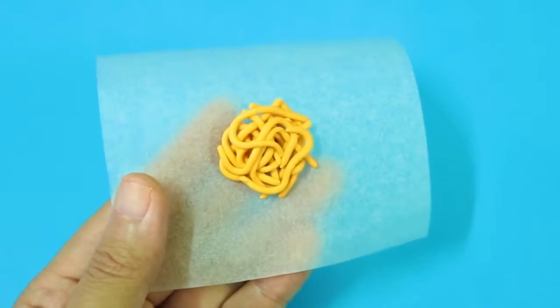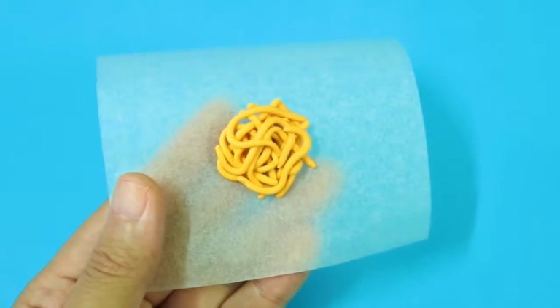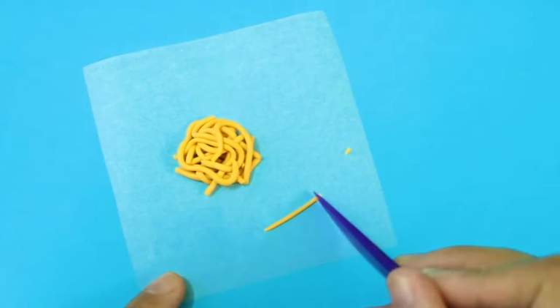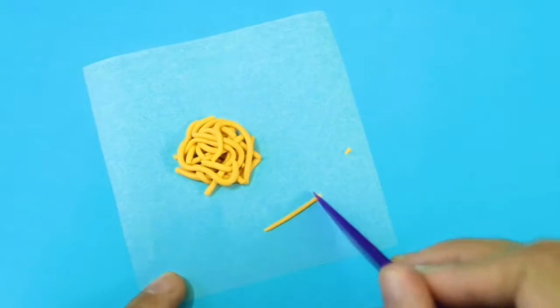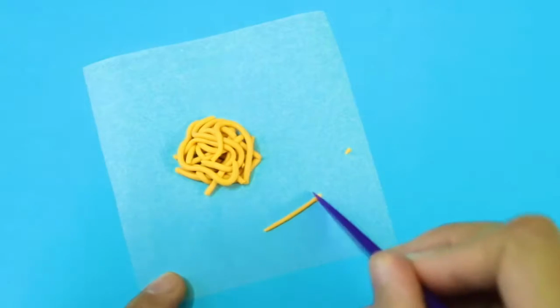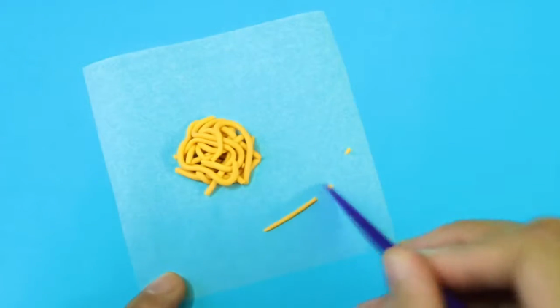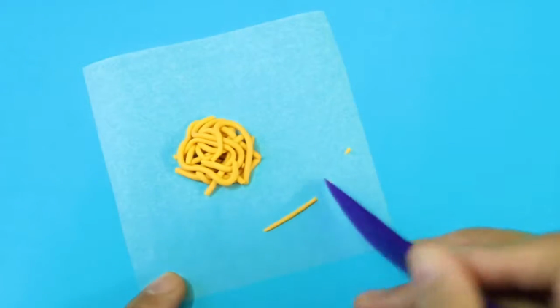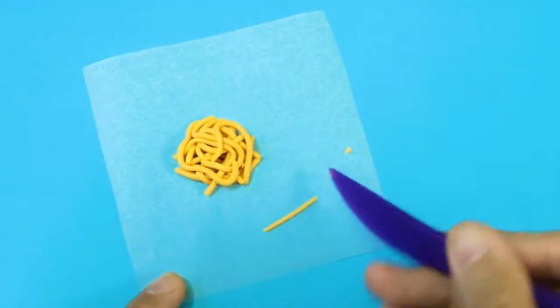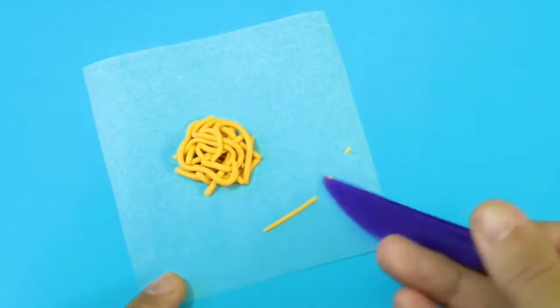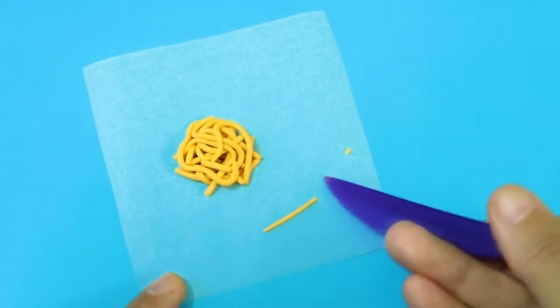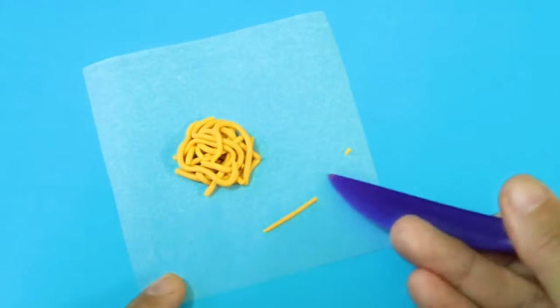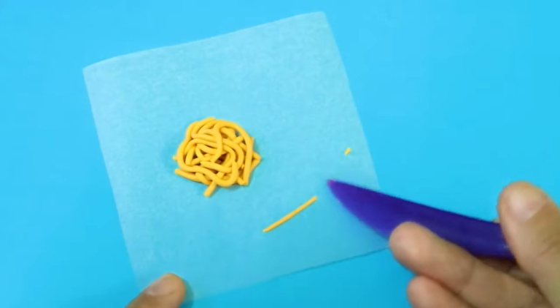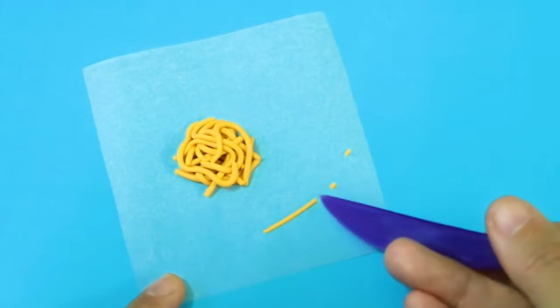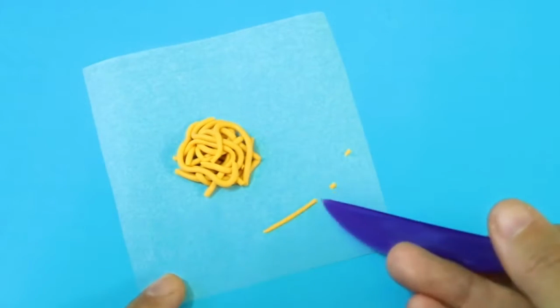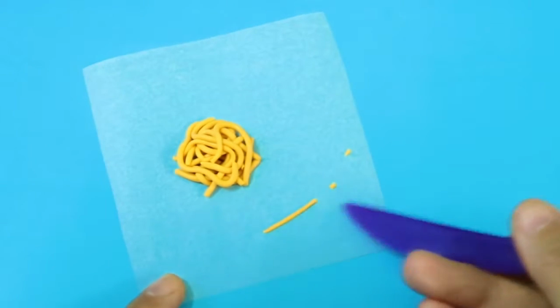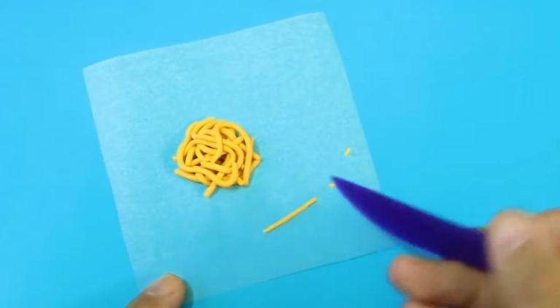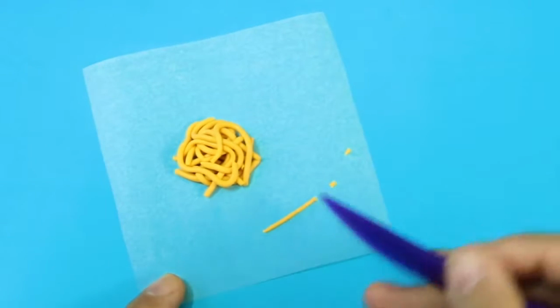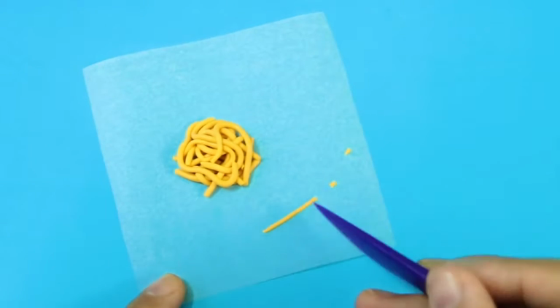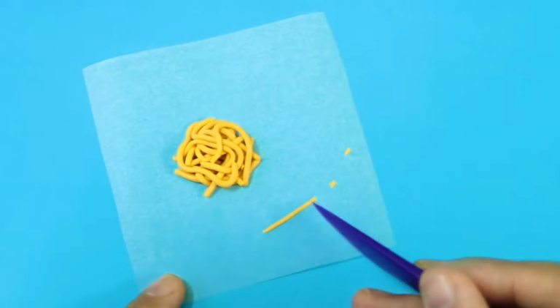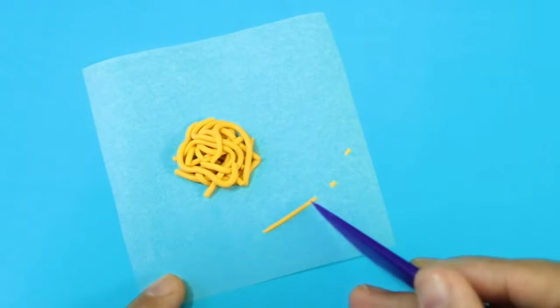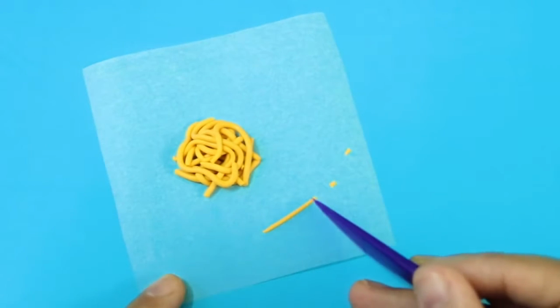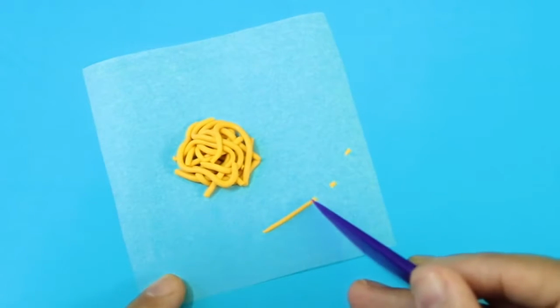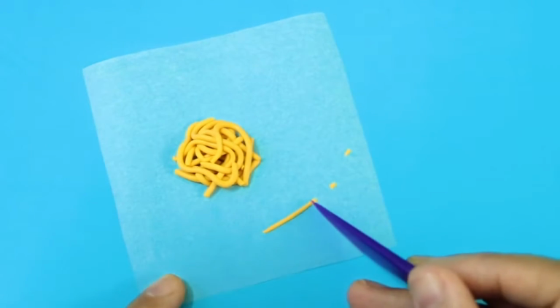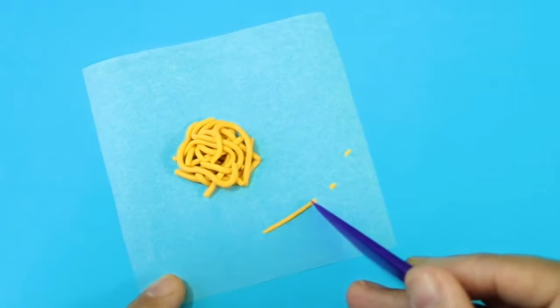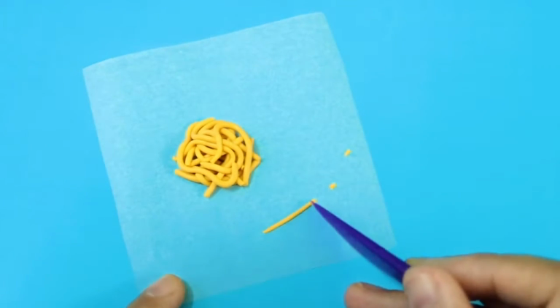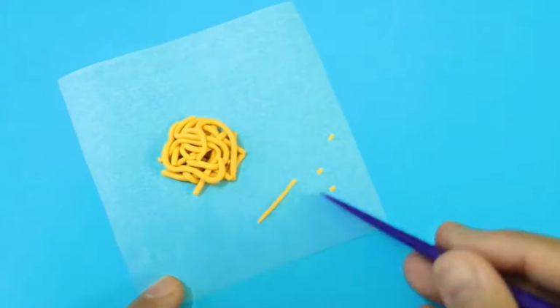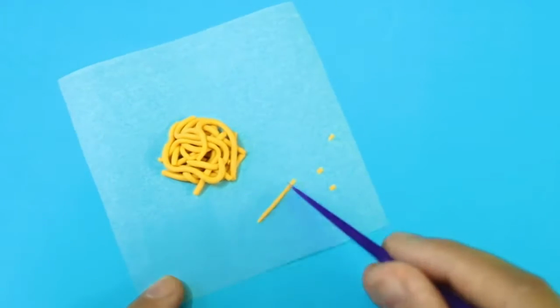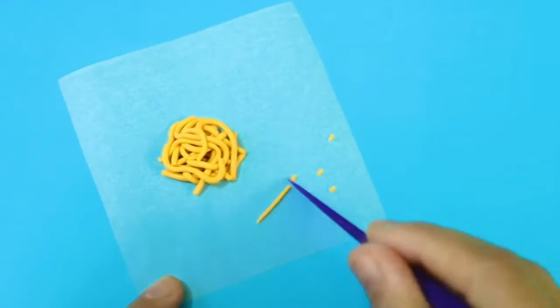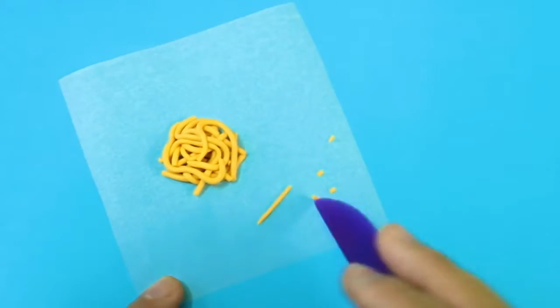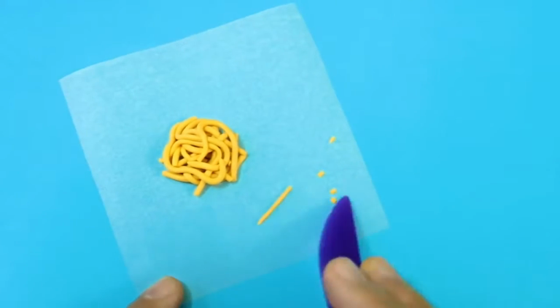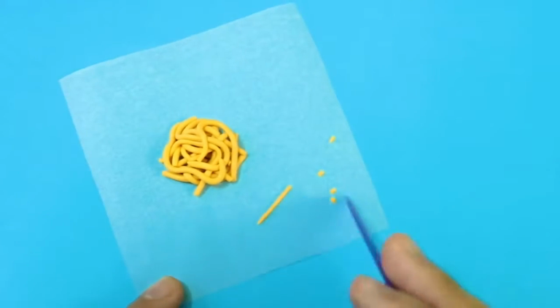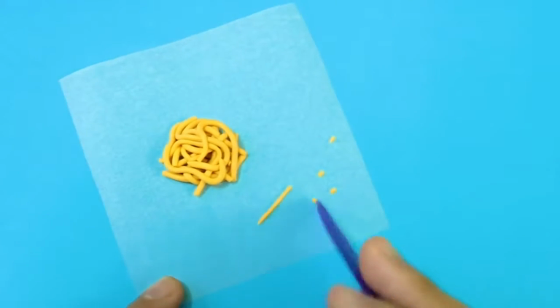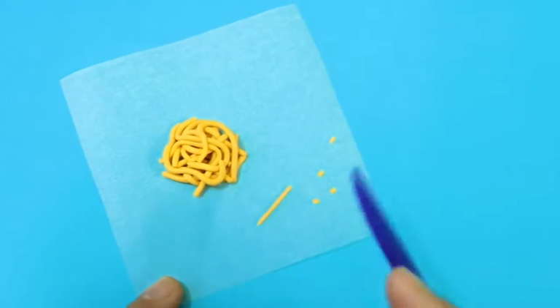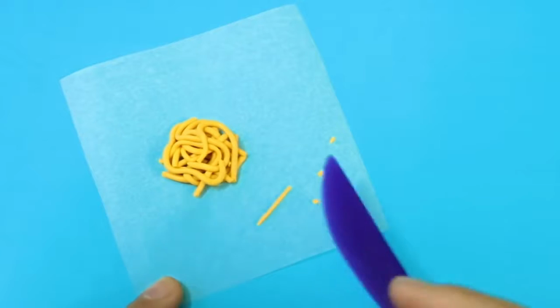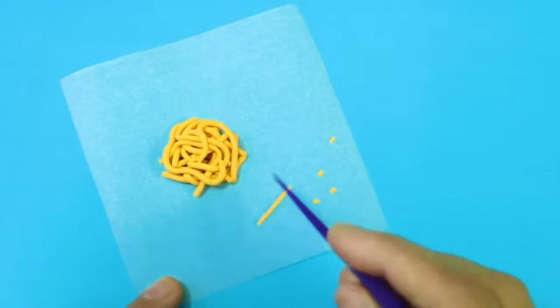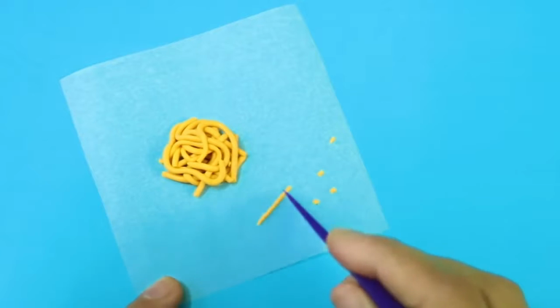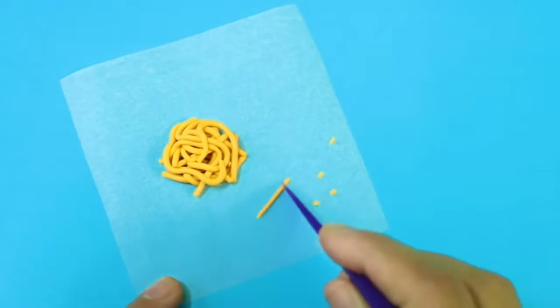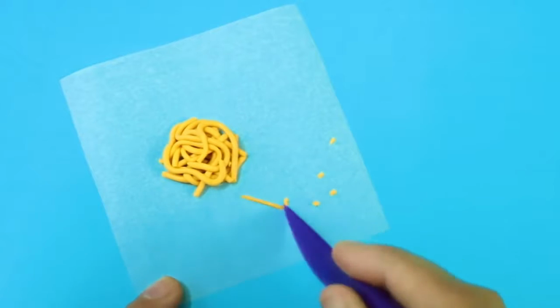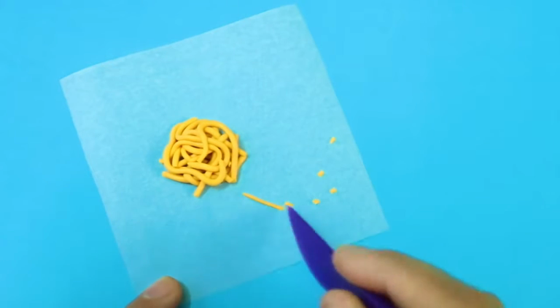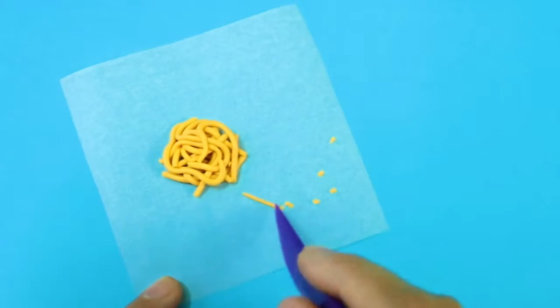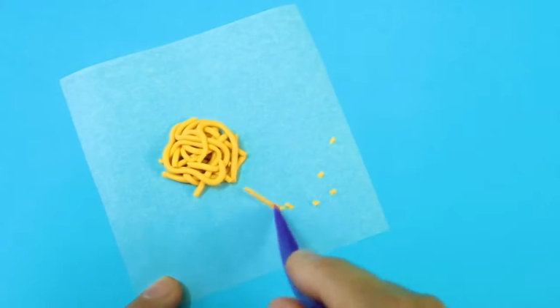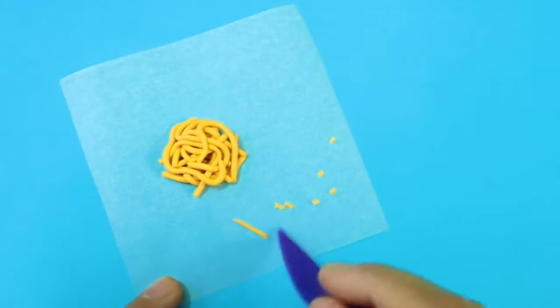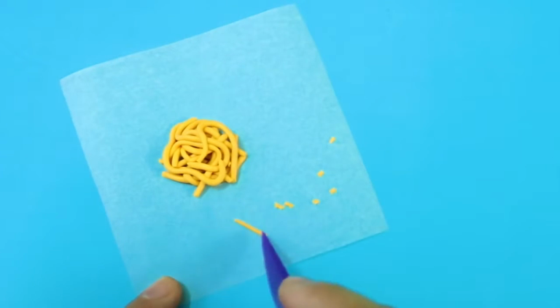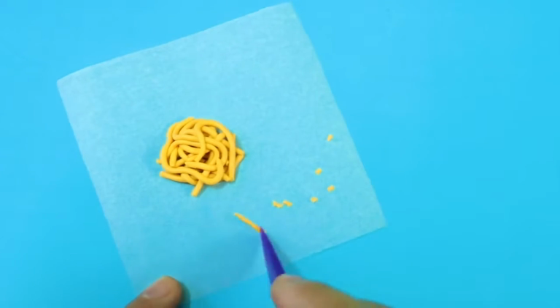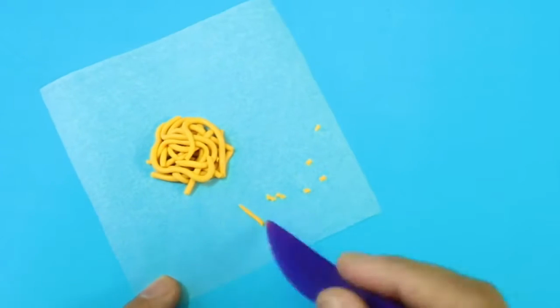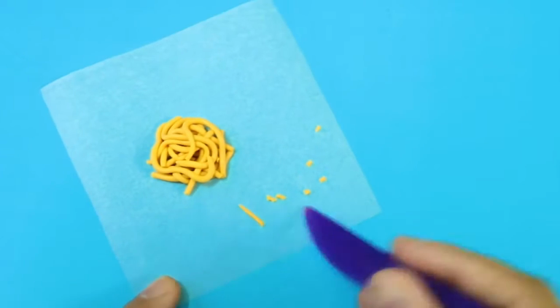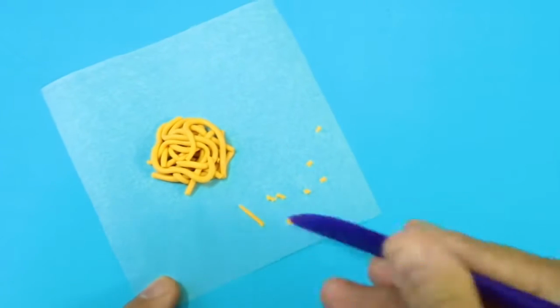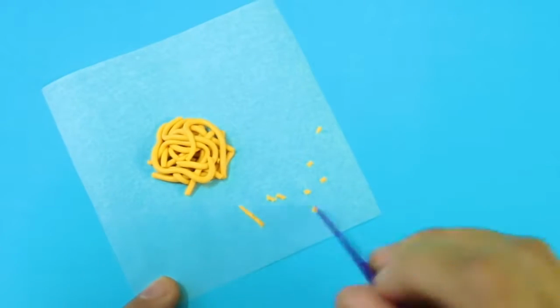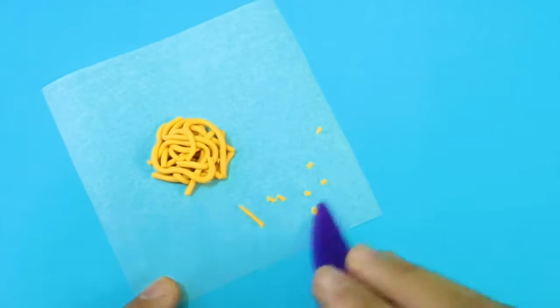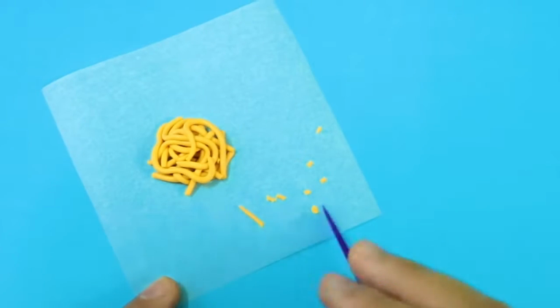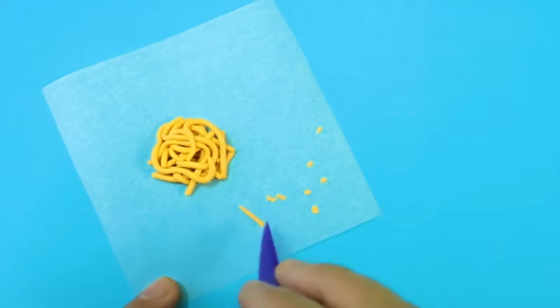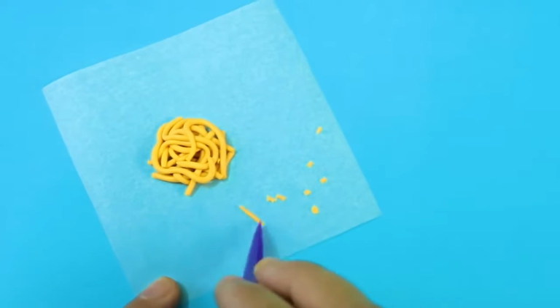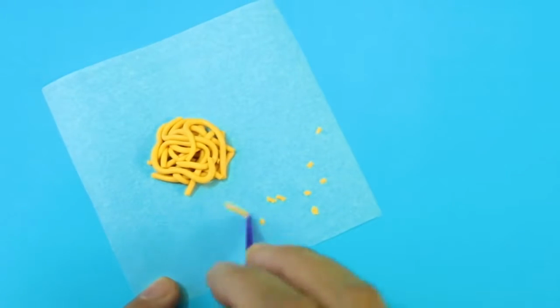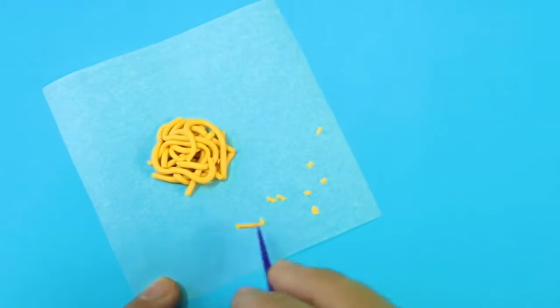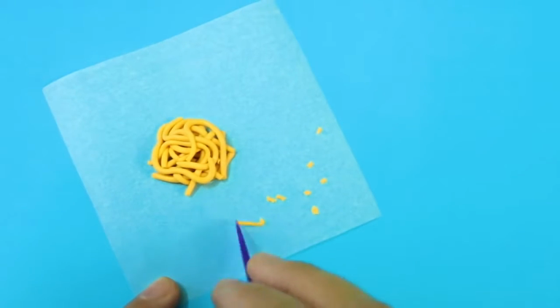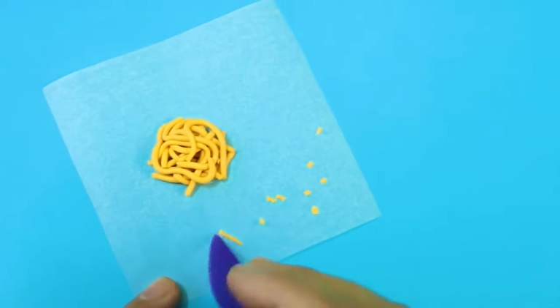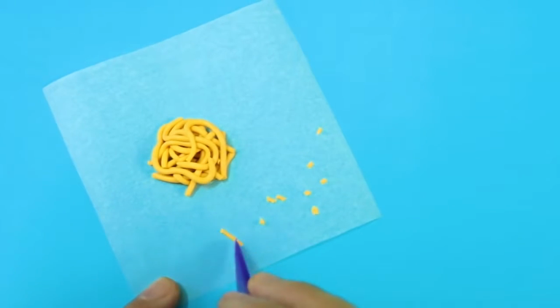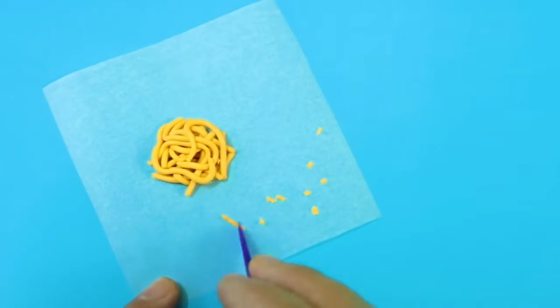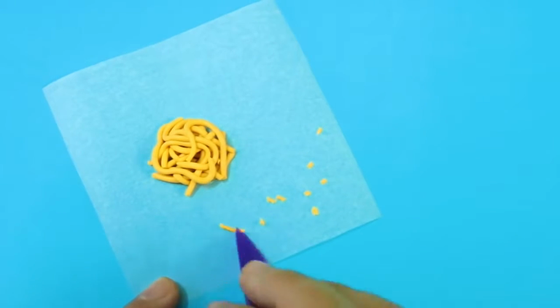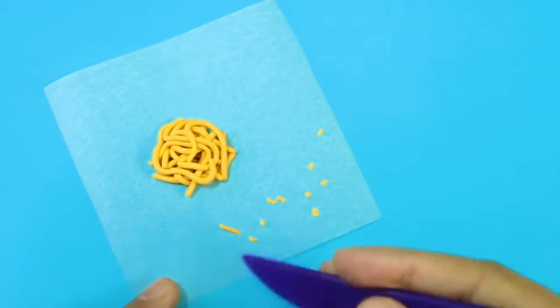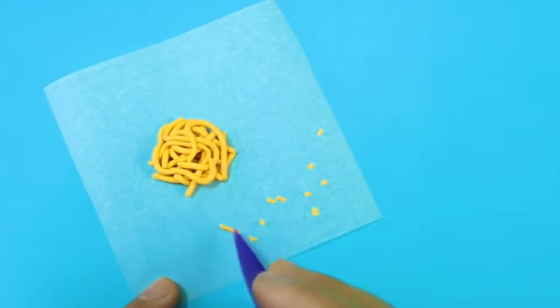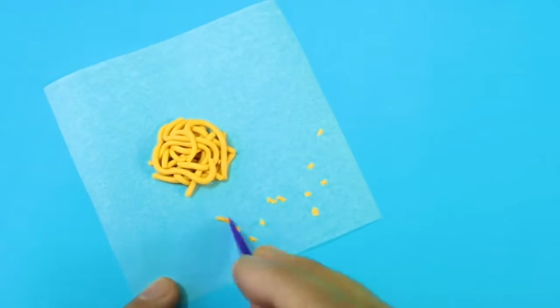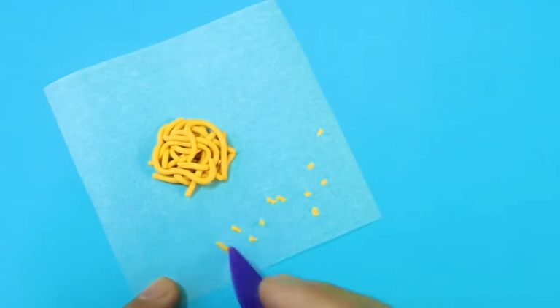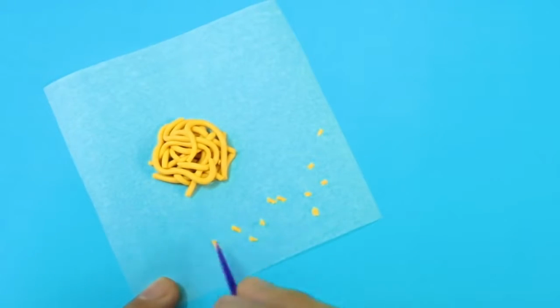To make the cheese powder, I'm gonna cut another piece of yellow clay into tiny pieces and also leave them on the parchment paper.